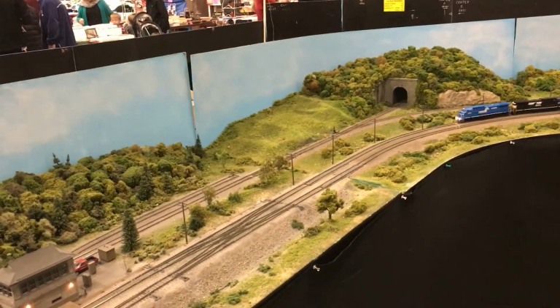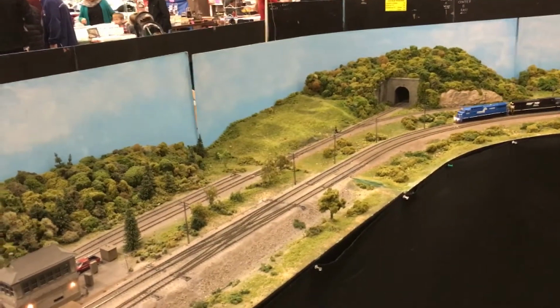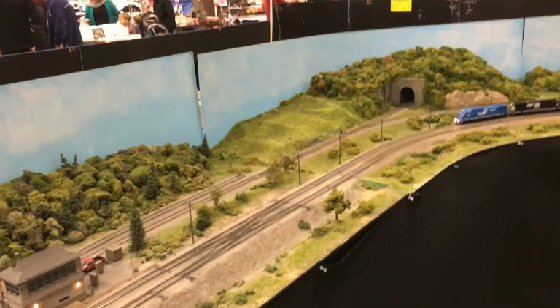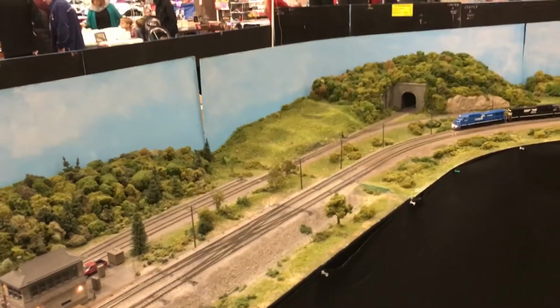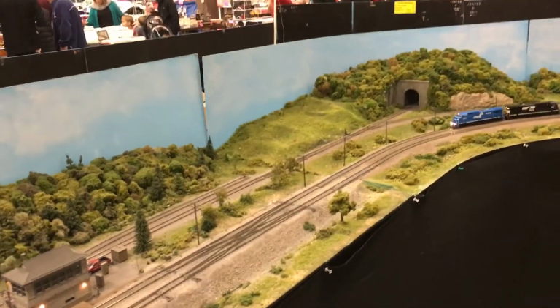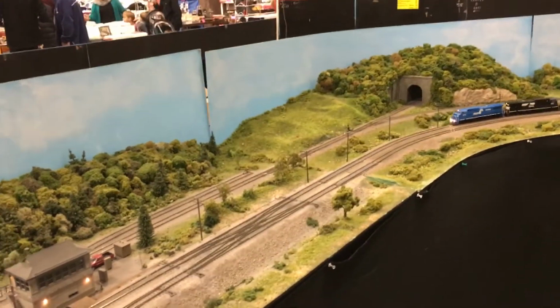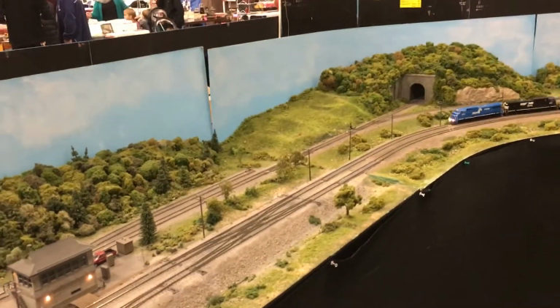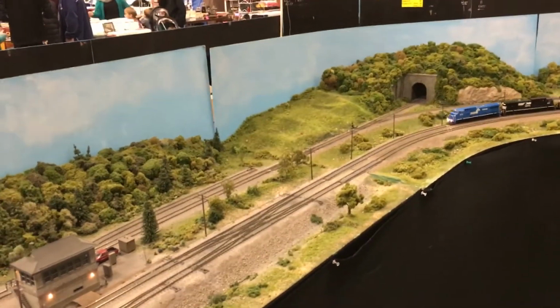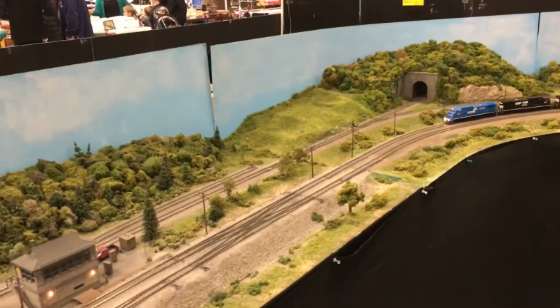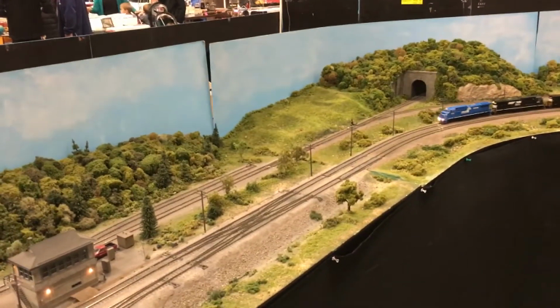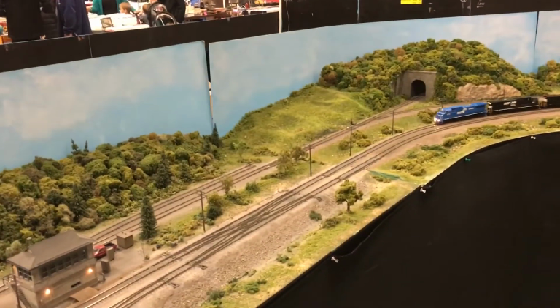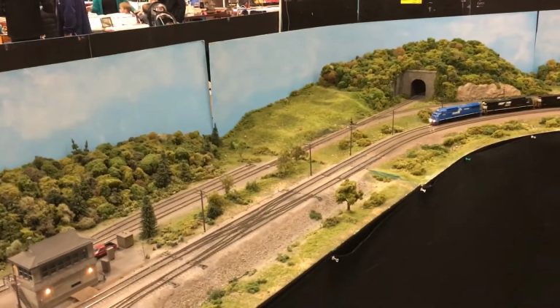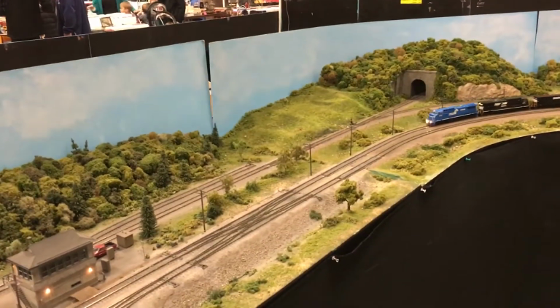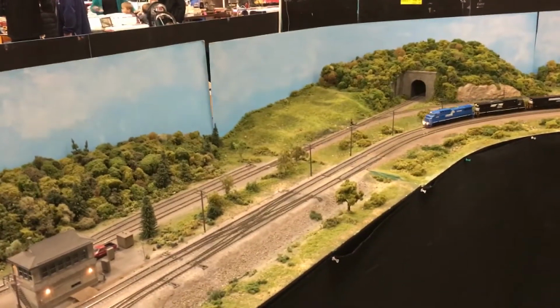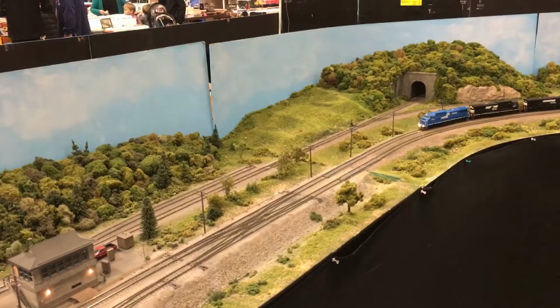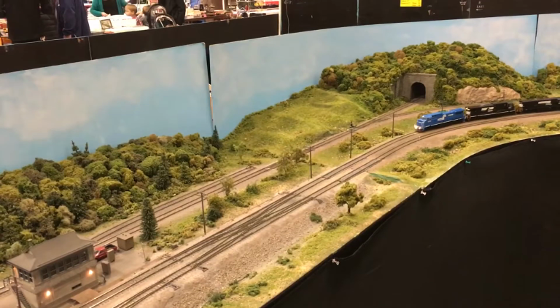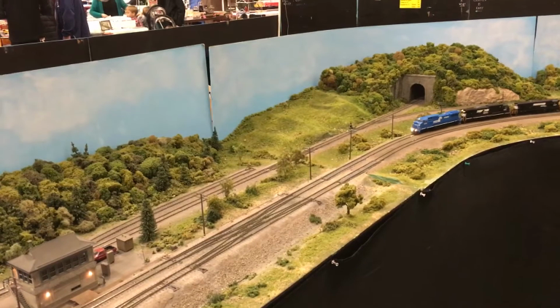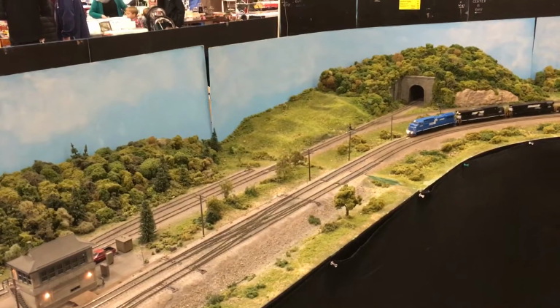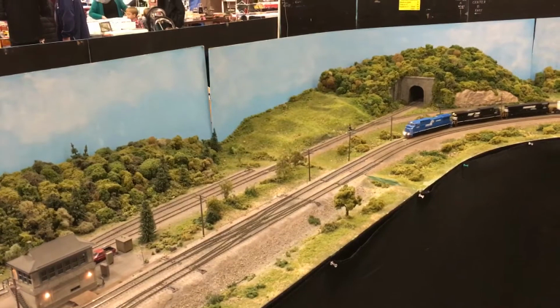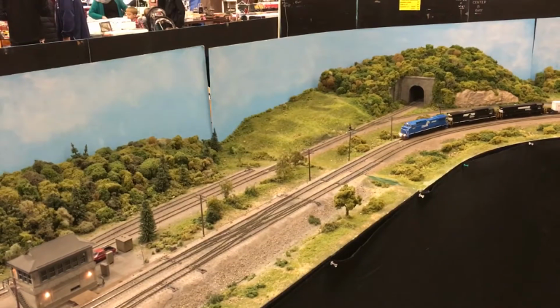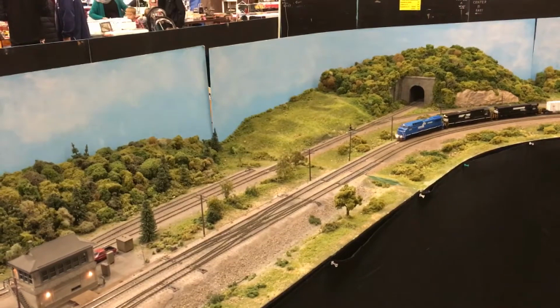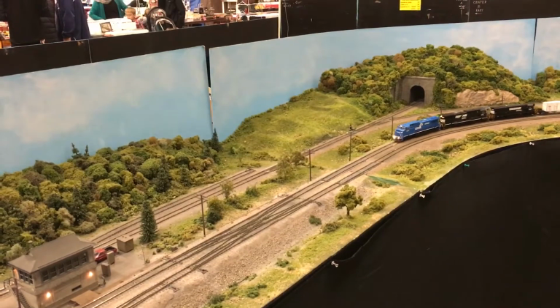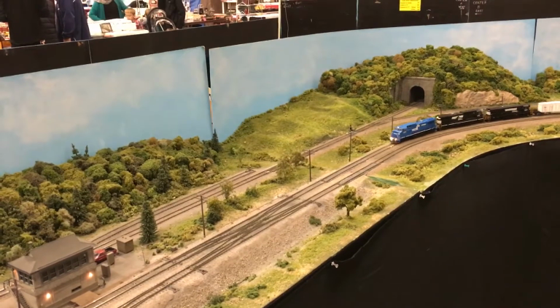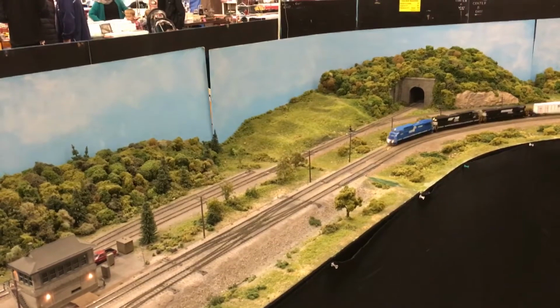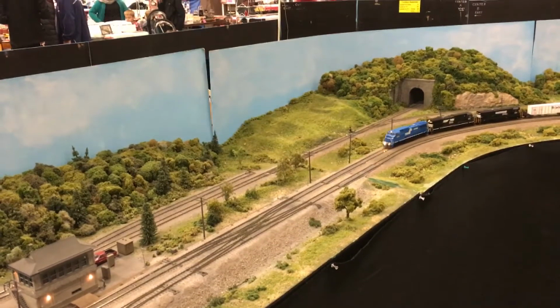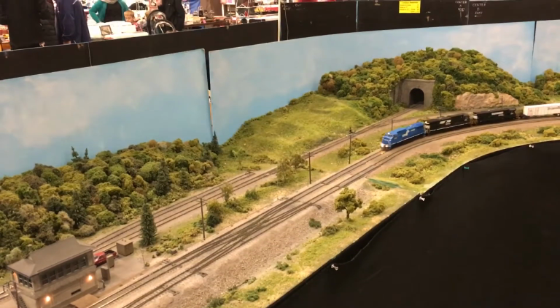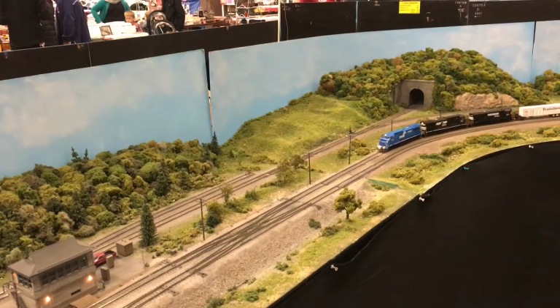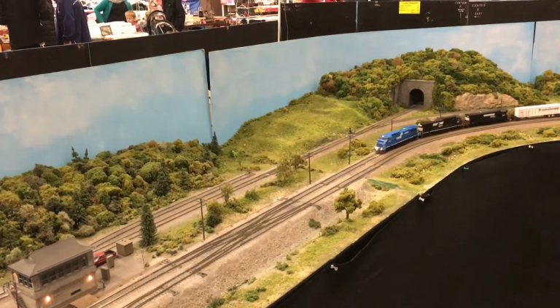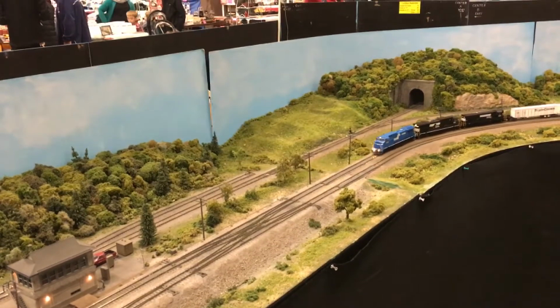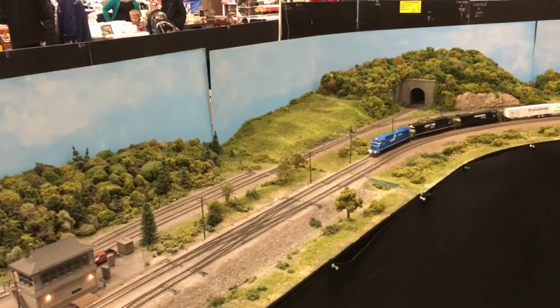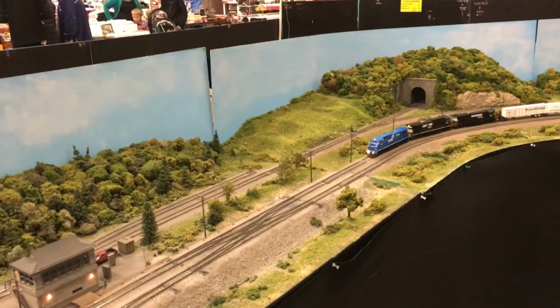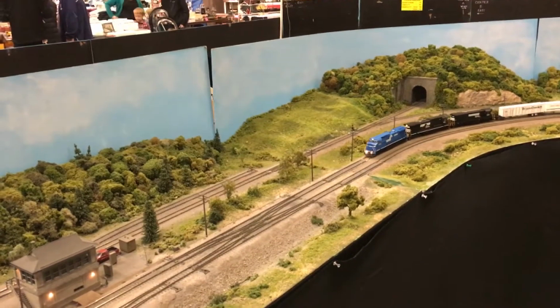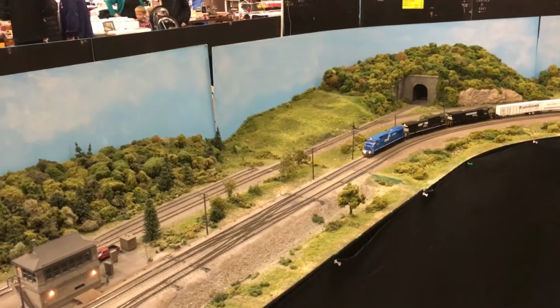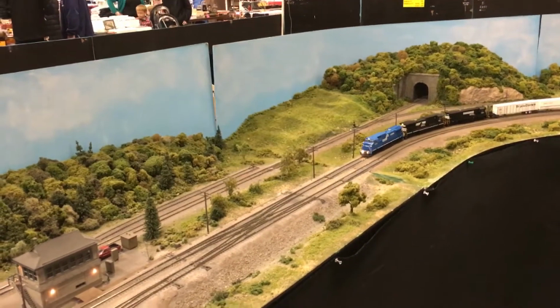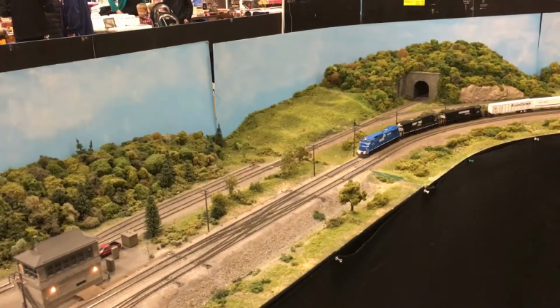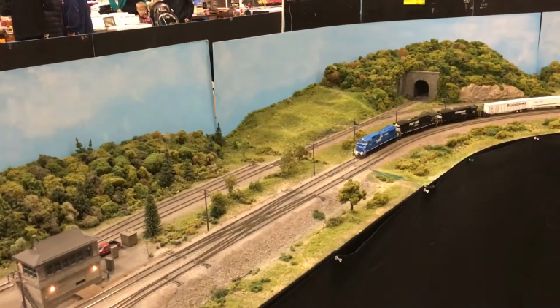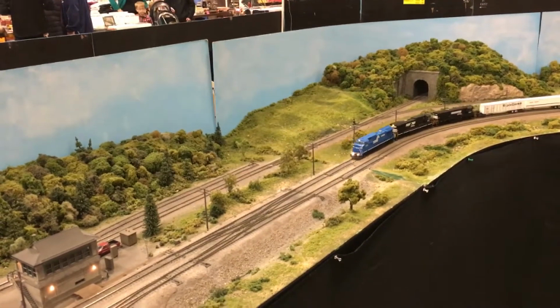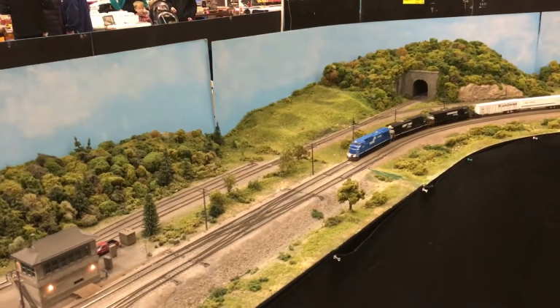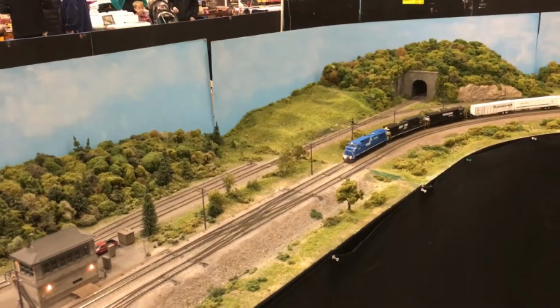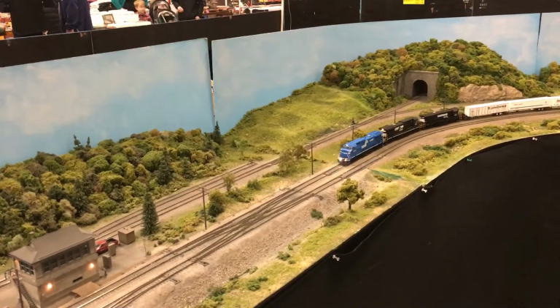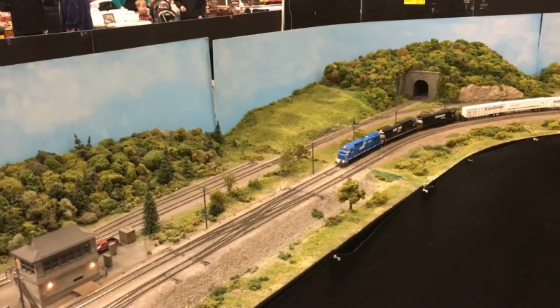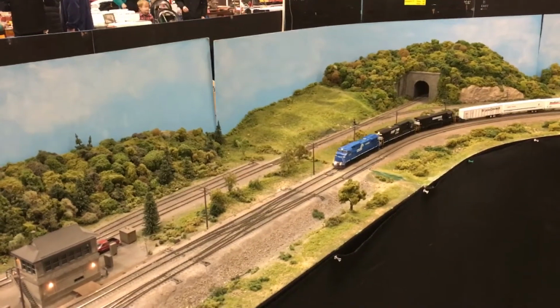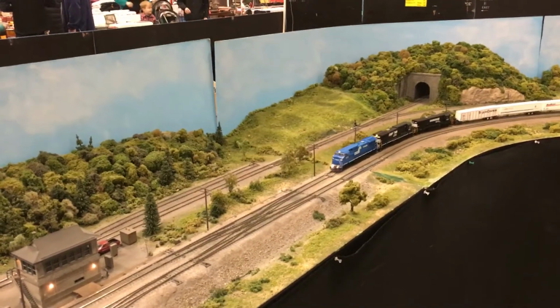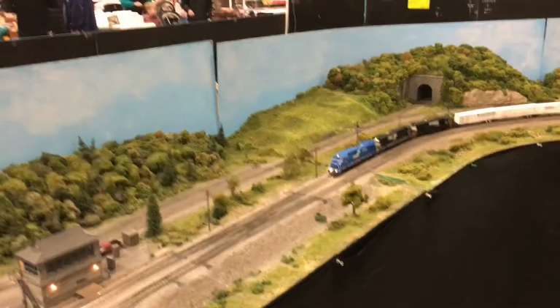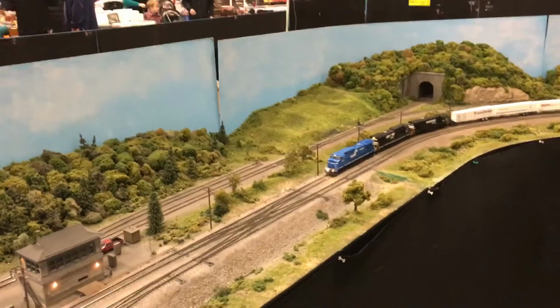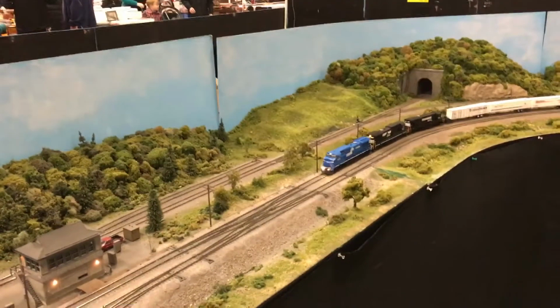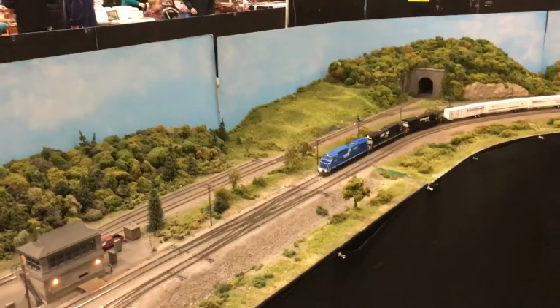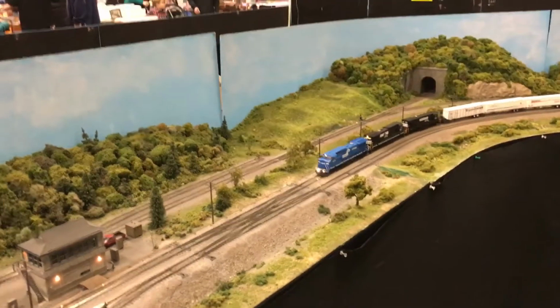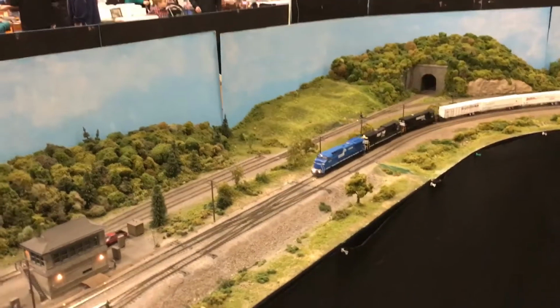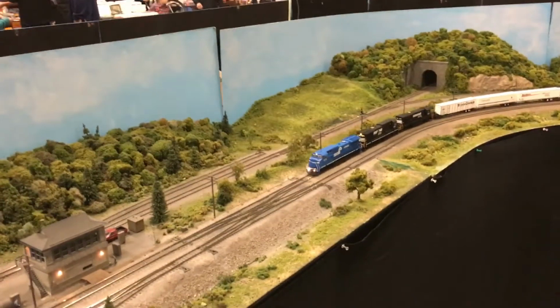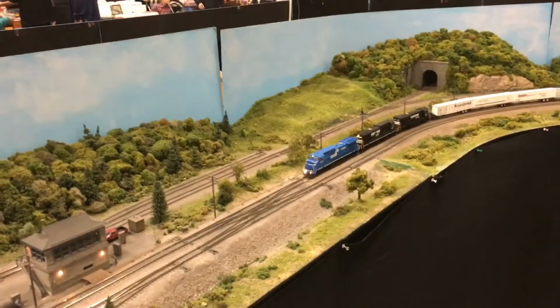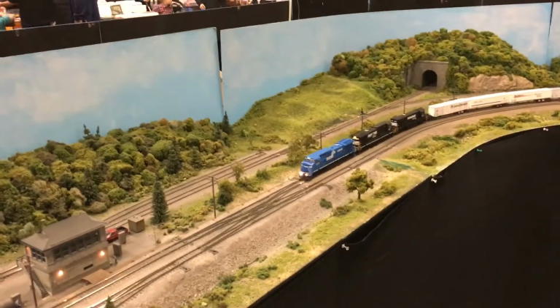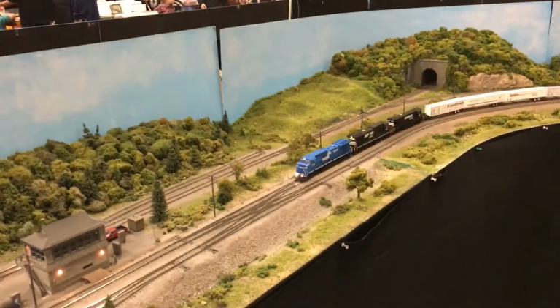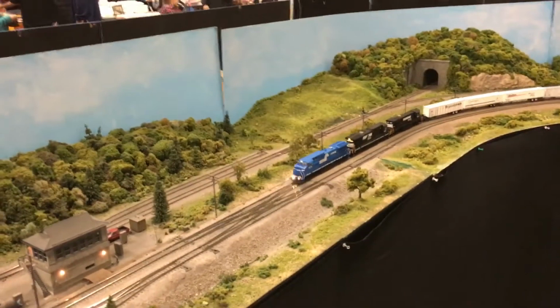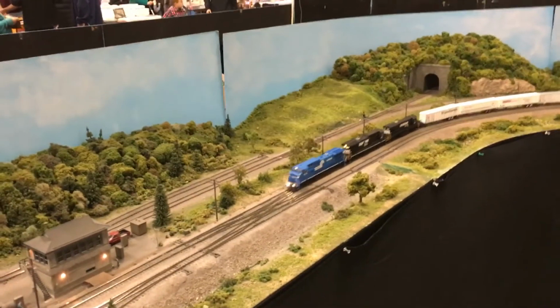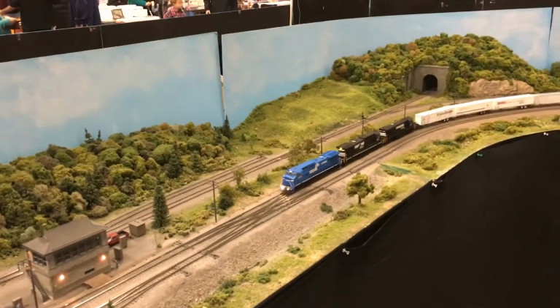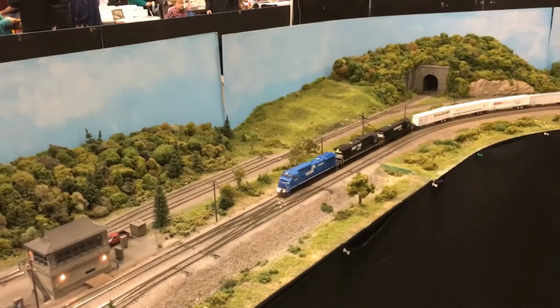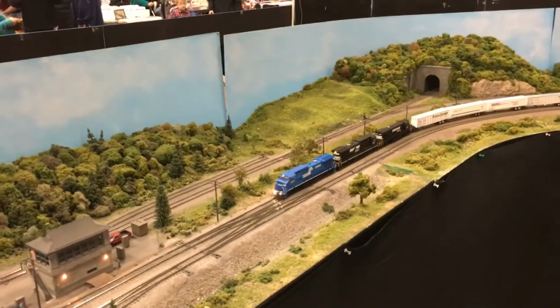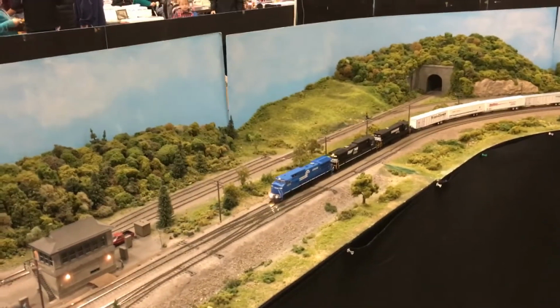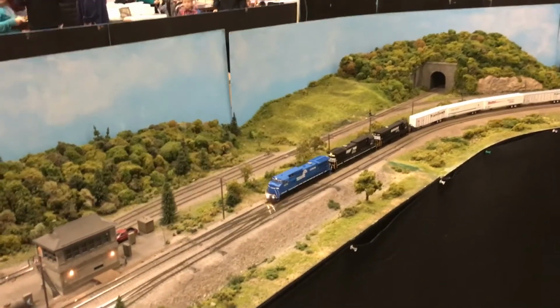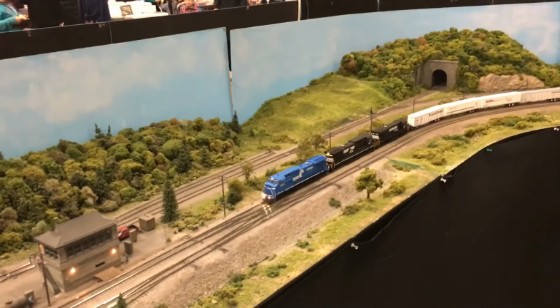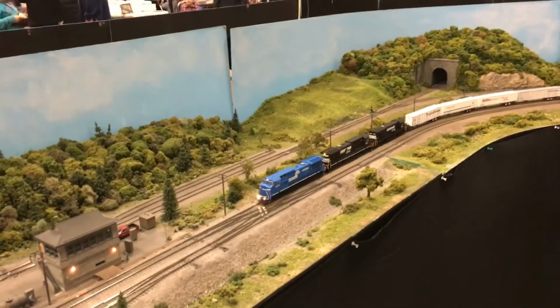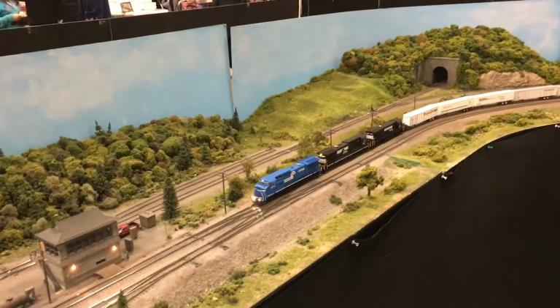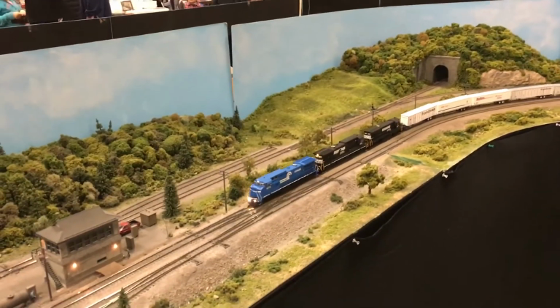That's the sweetest Road Railer I've ever seen in any scale that's actually staying on the track. I'm taking video just to prove it can be done.